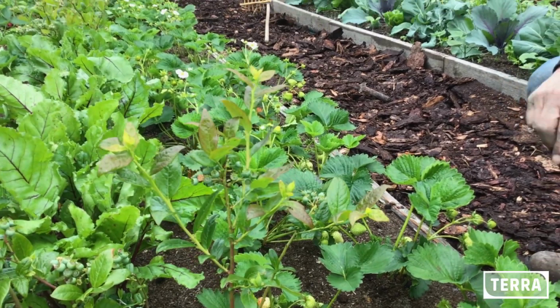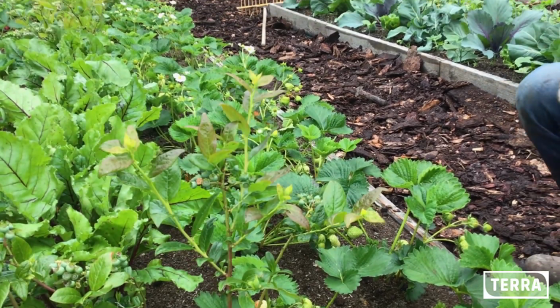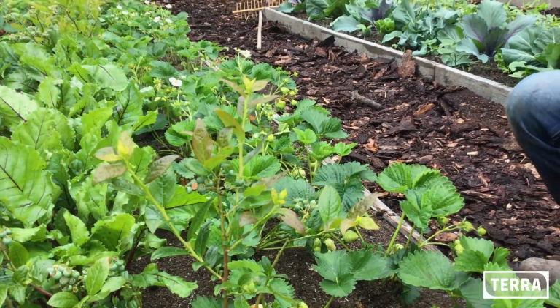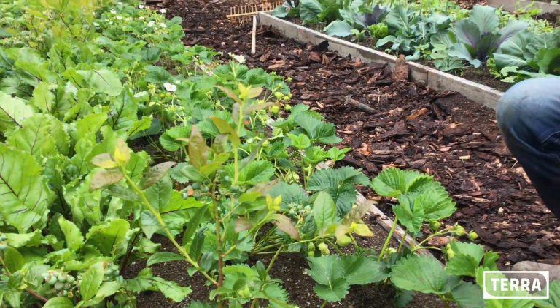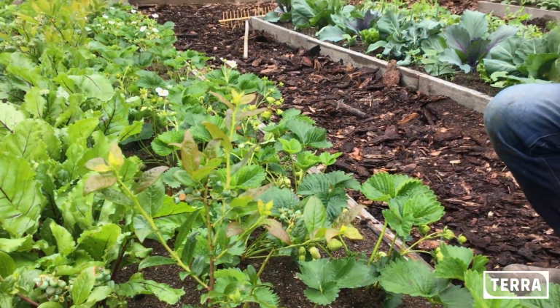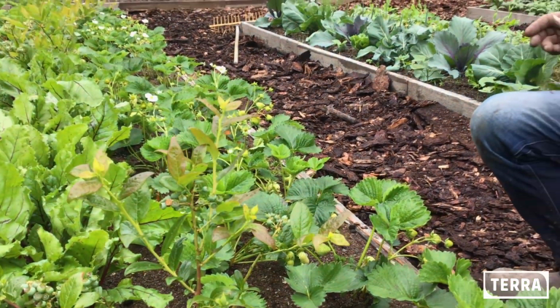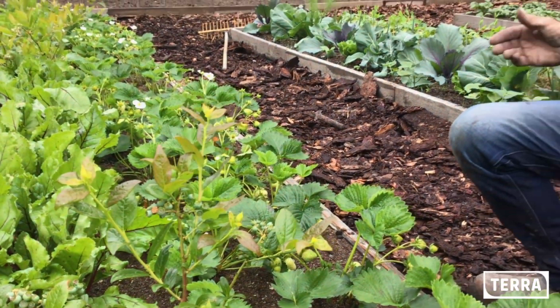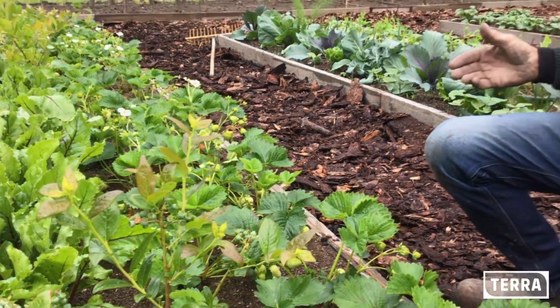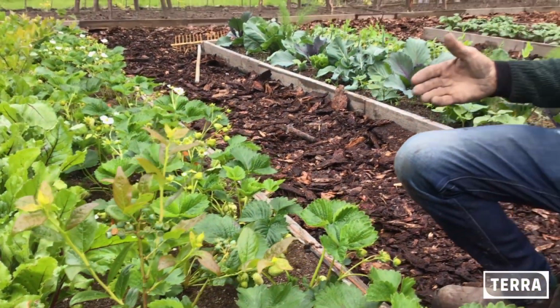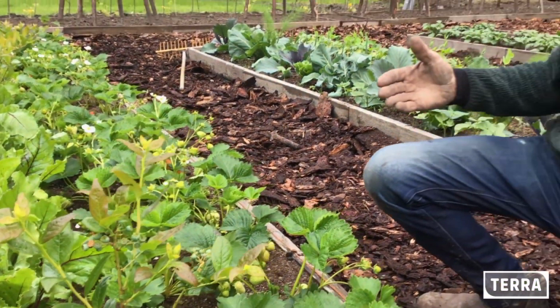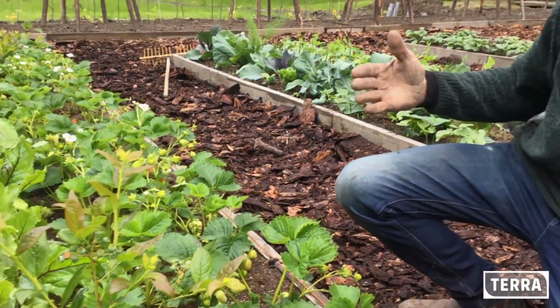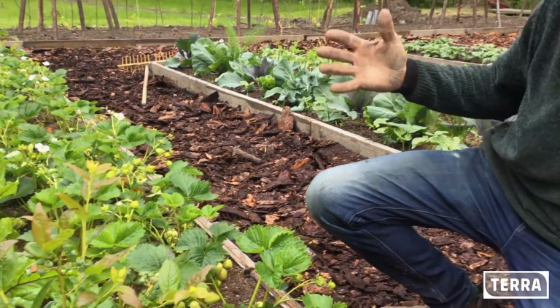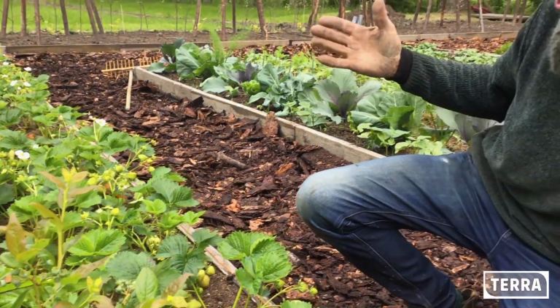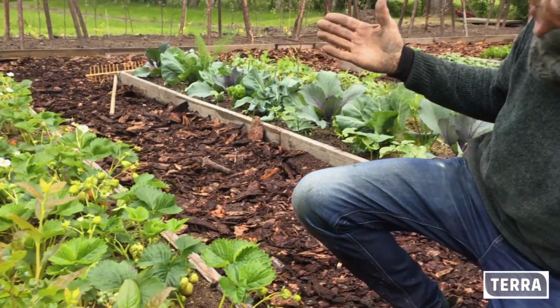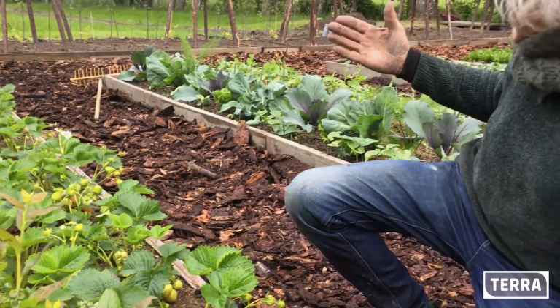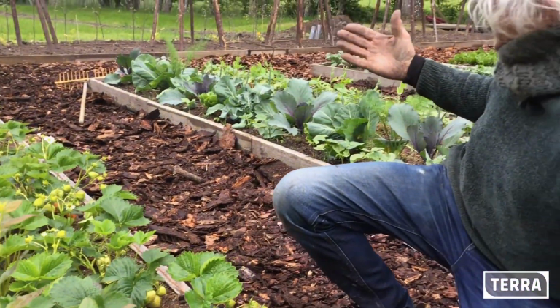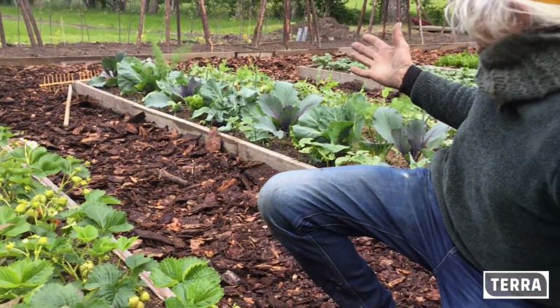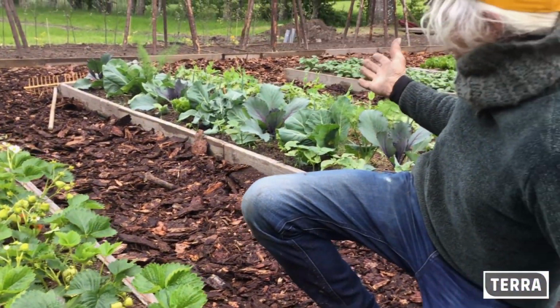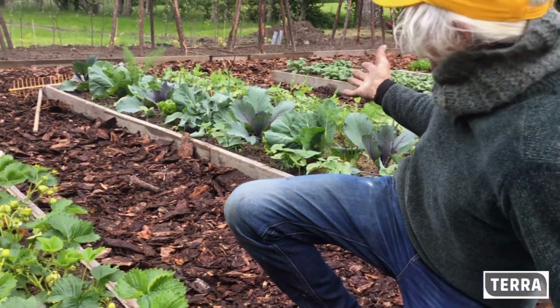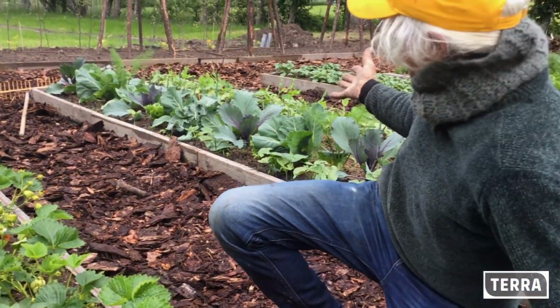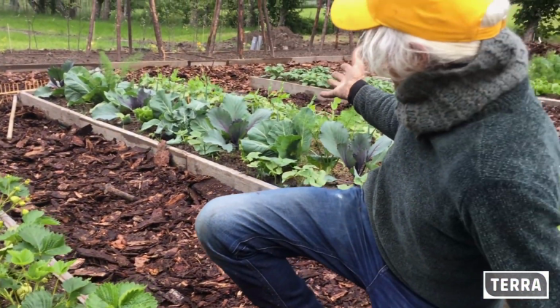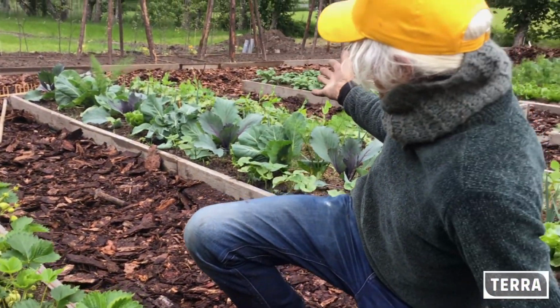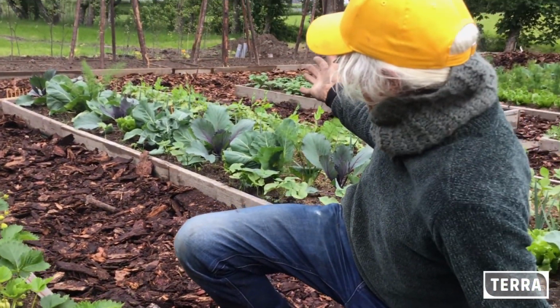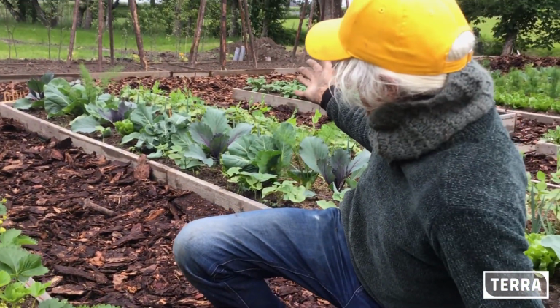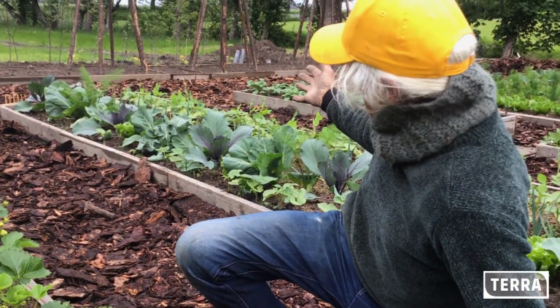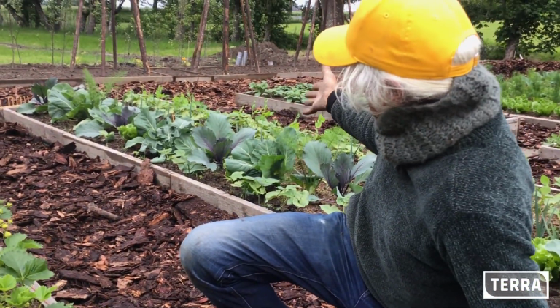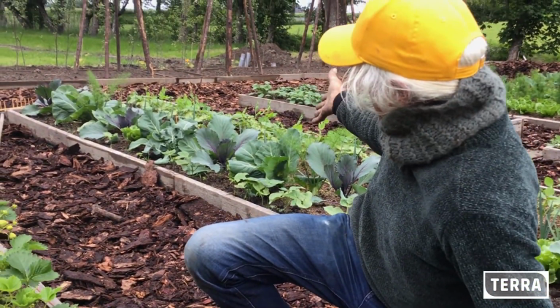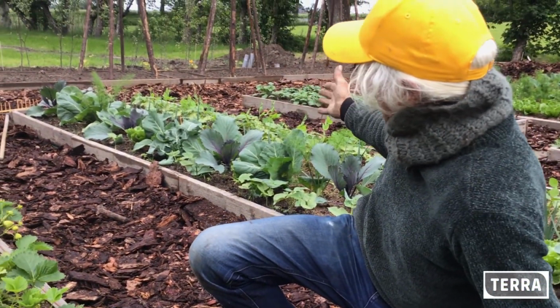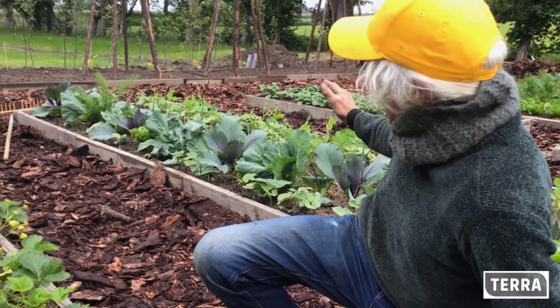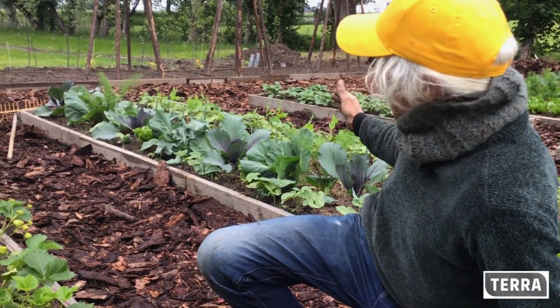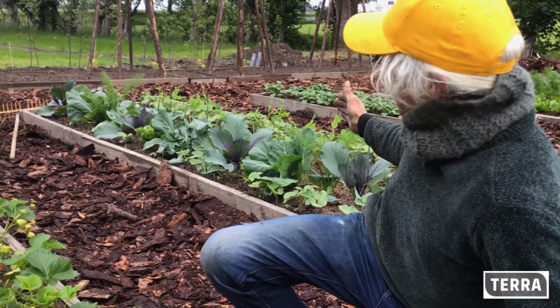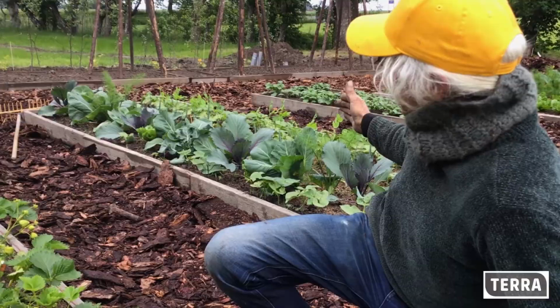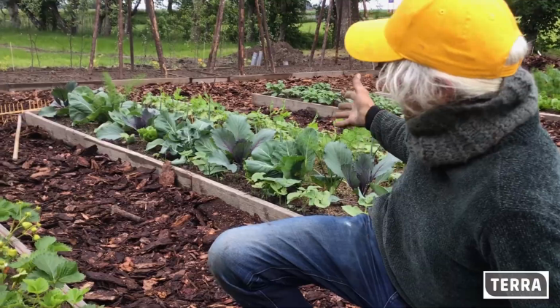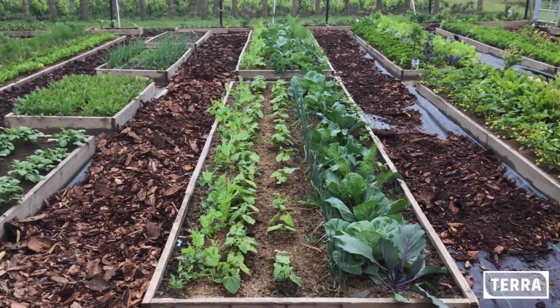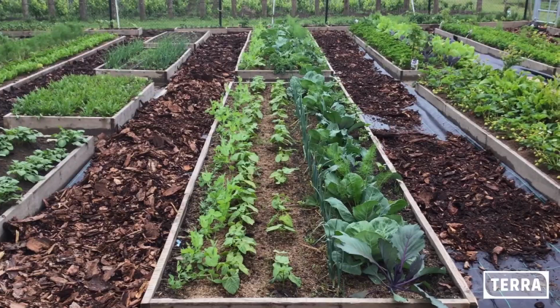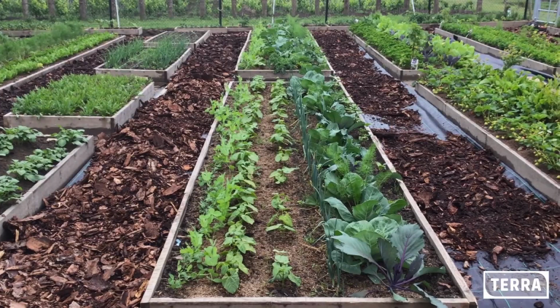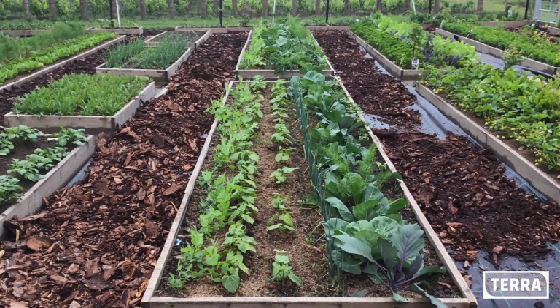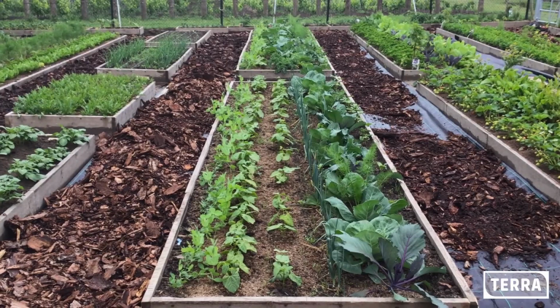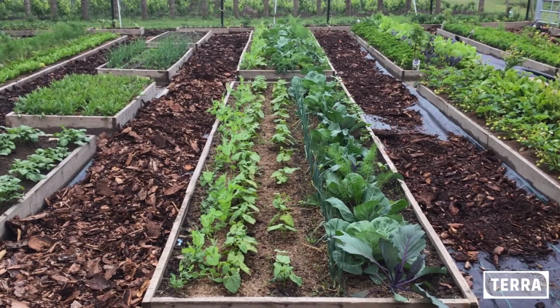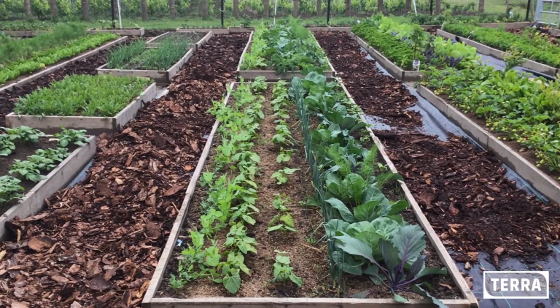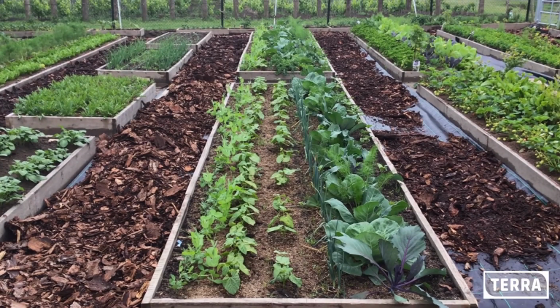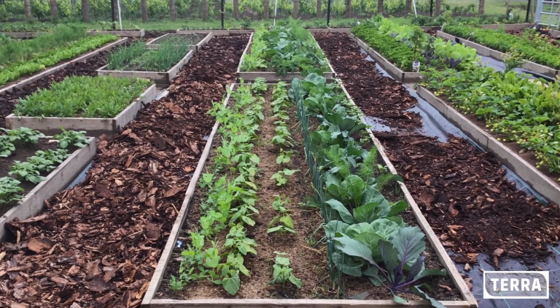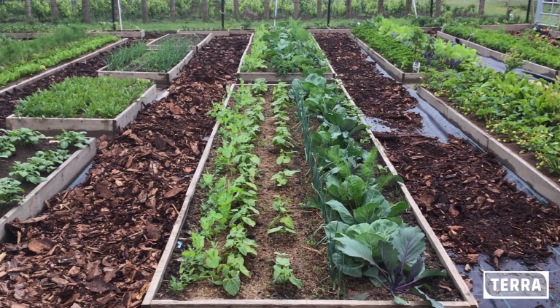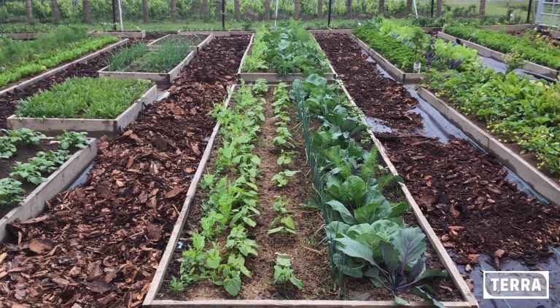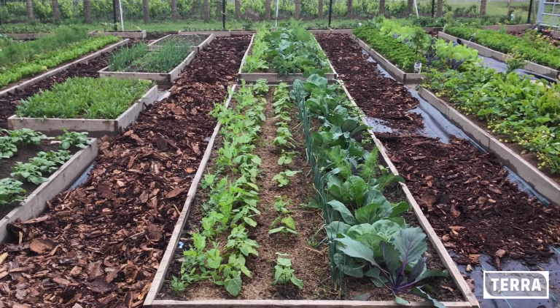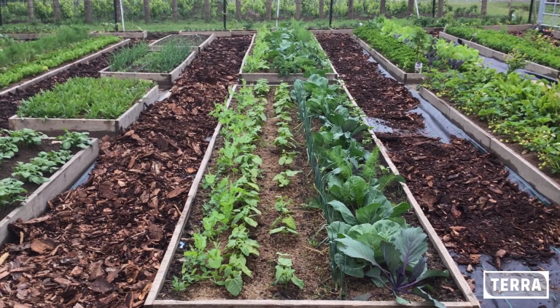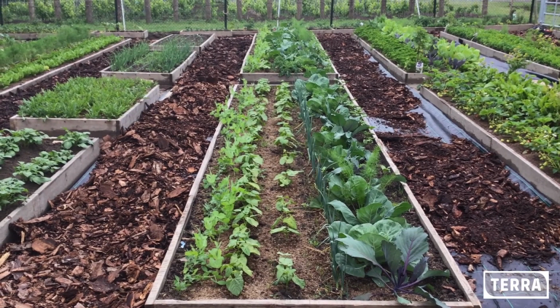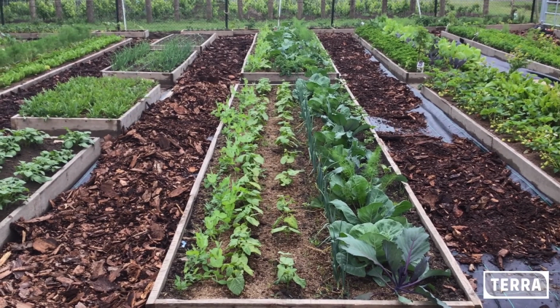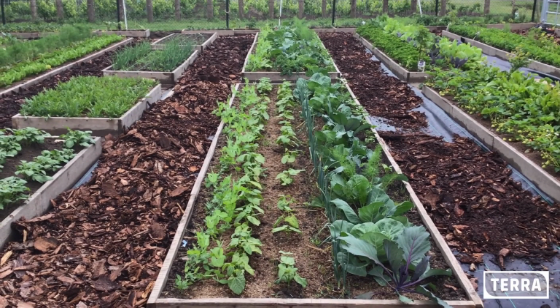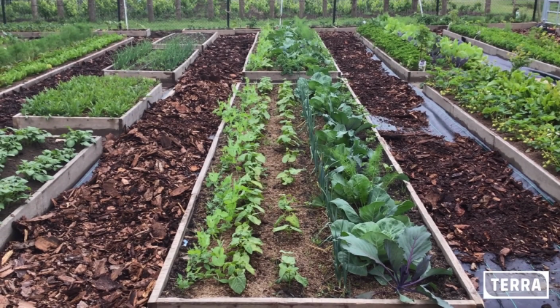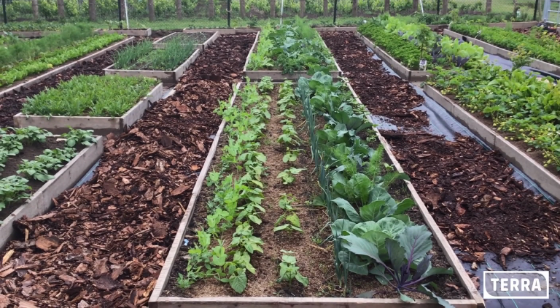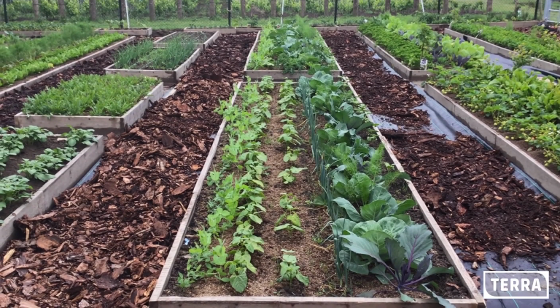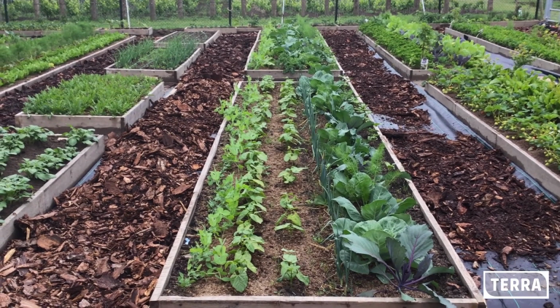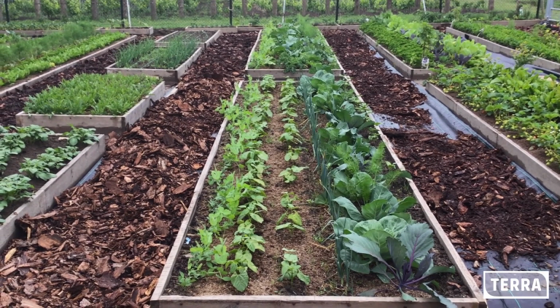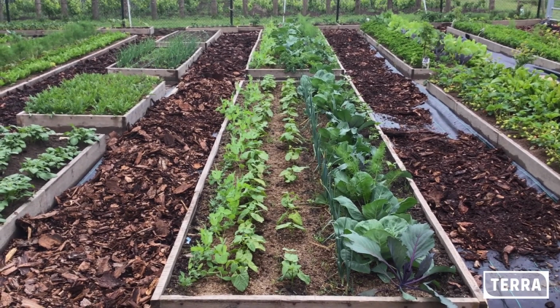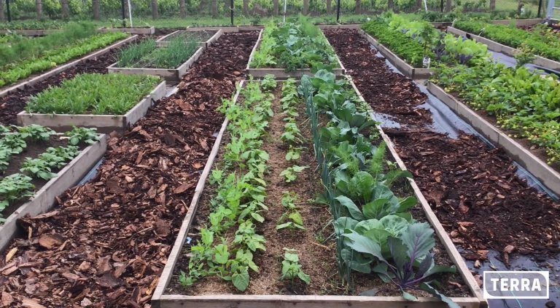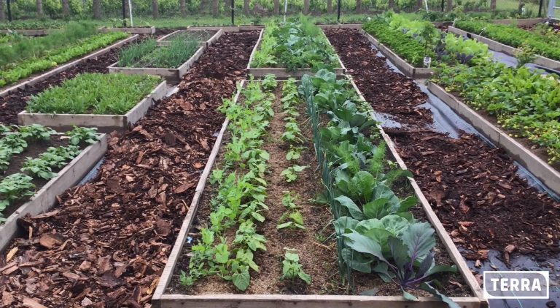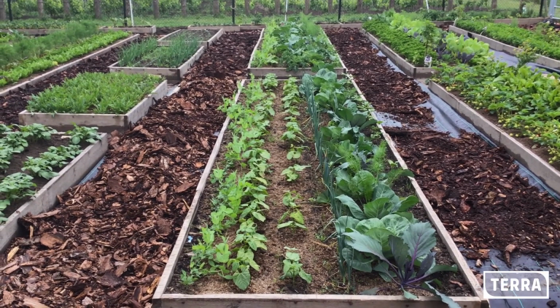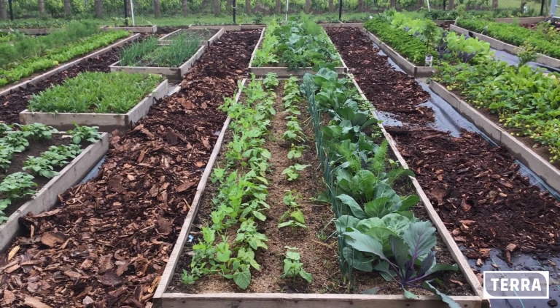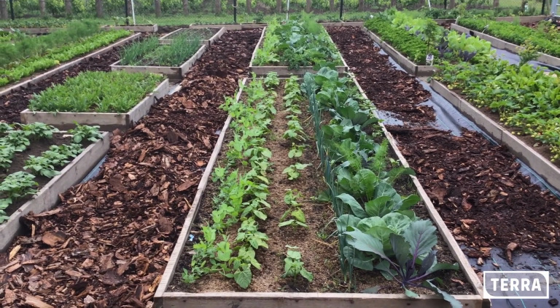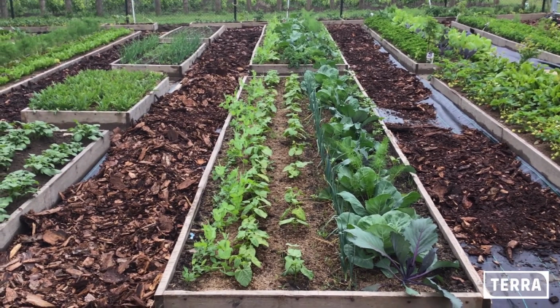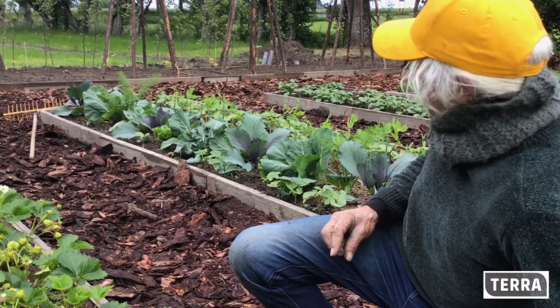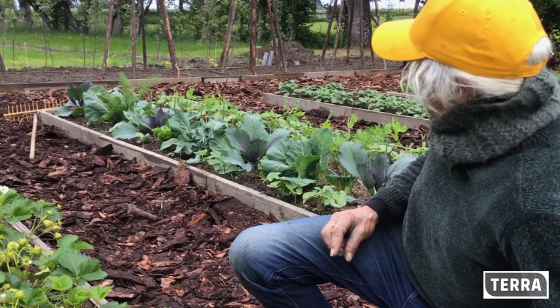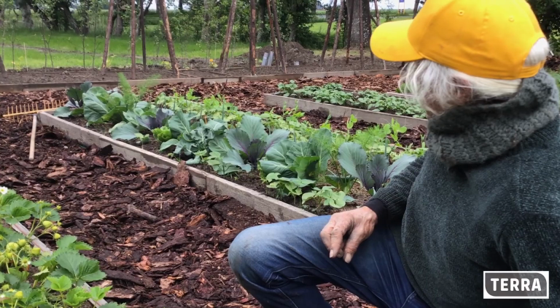De kolen die we vorige keer geplant hebben, en de uien, of de prei, en de bonen, de sperziebonen, zijn allemaal opgekomen.